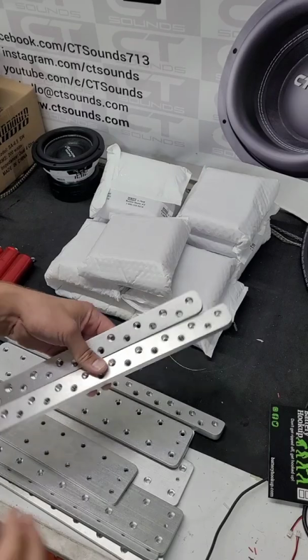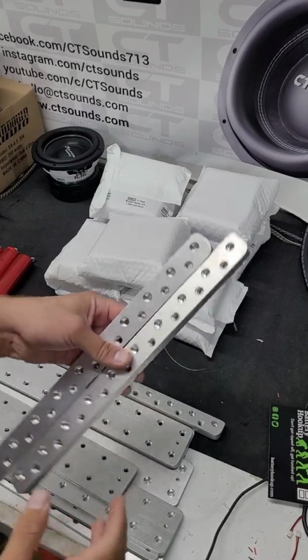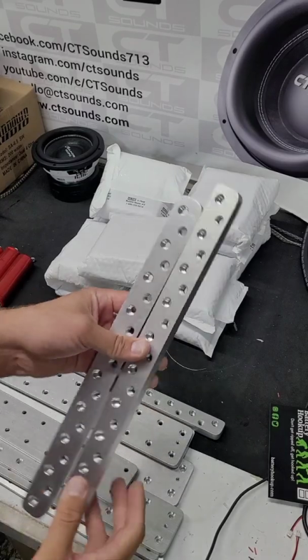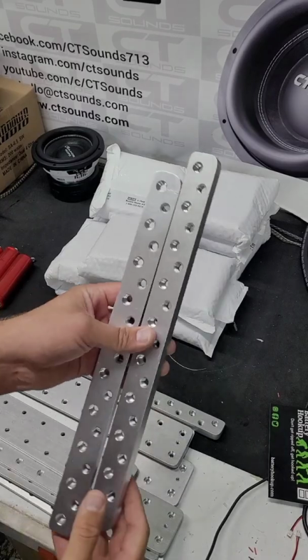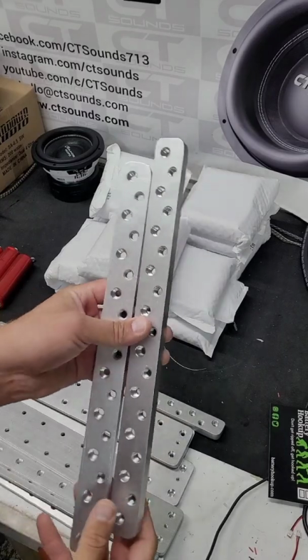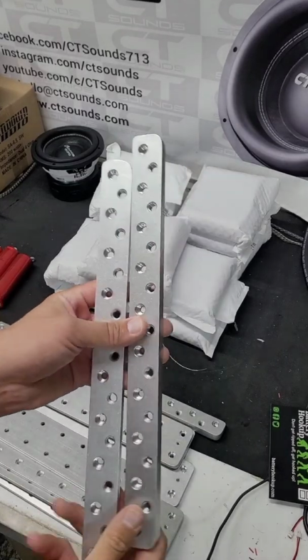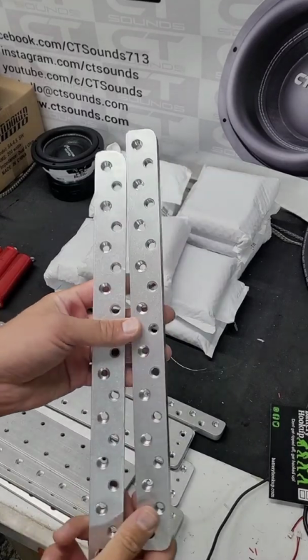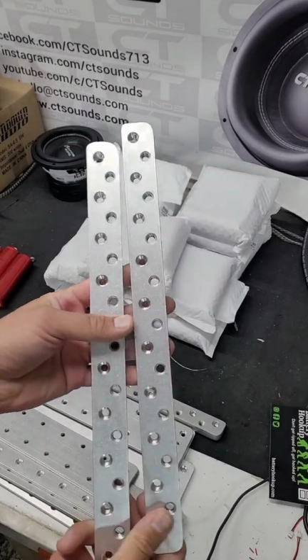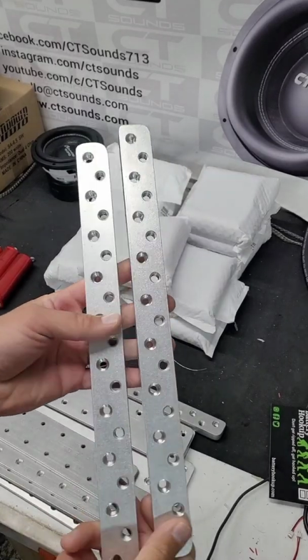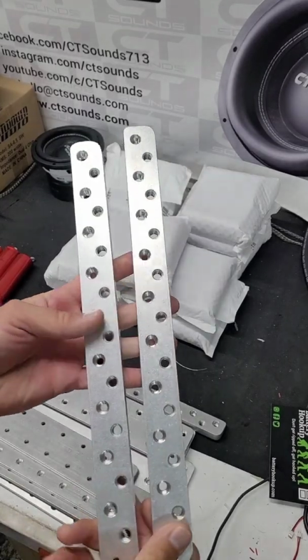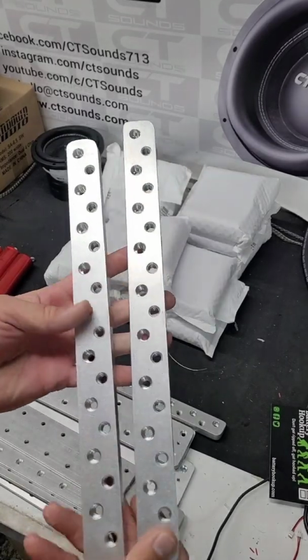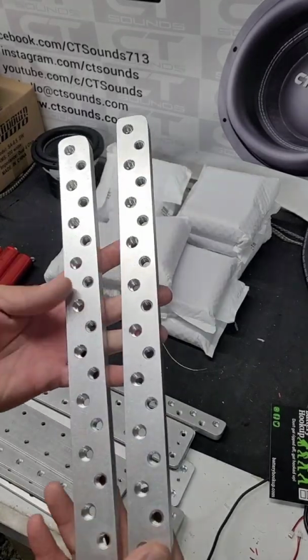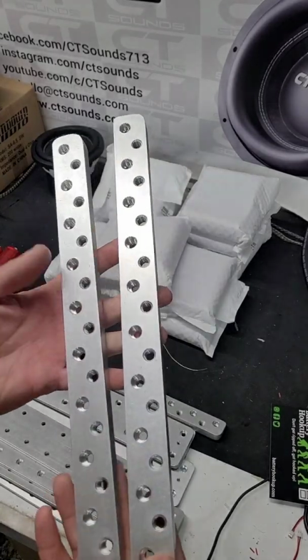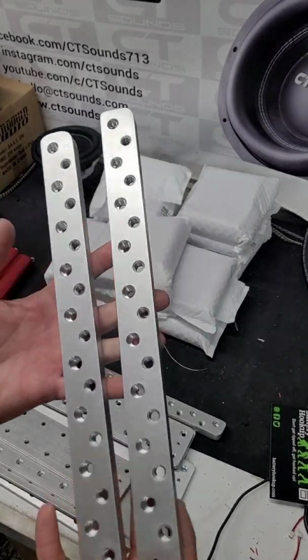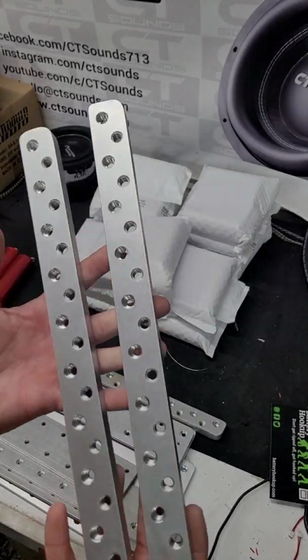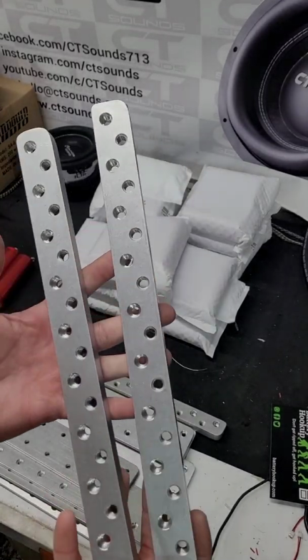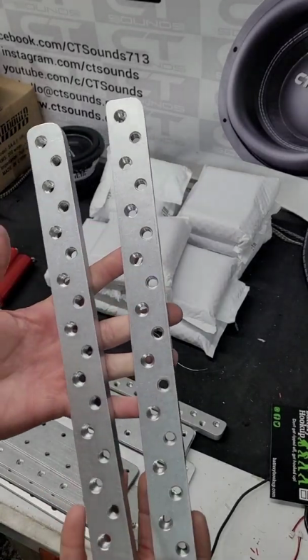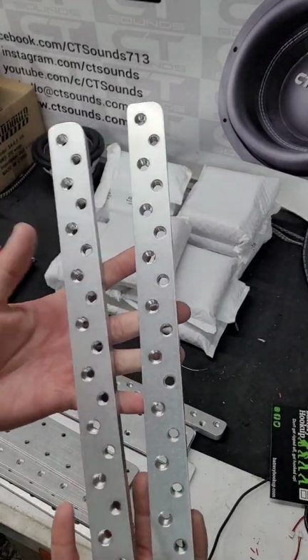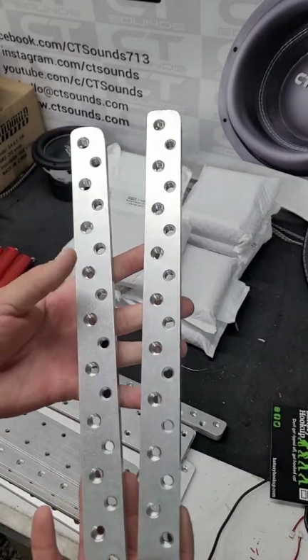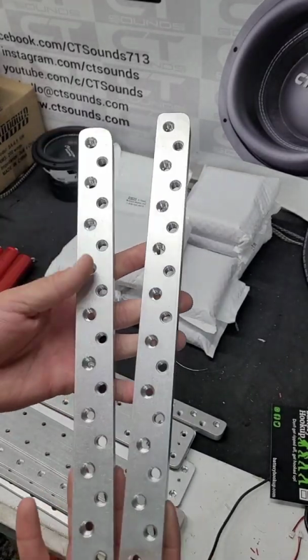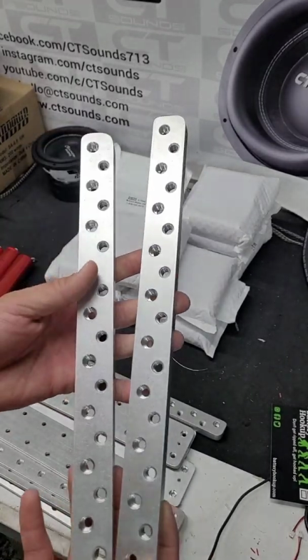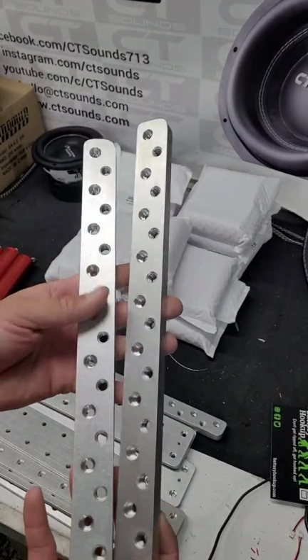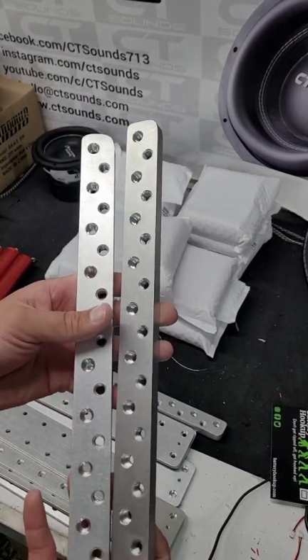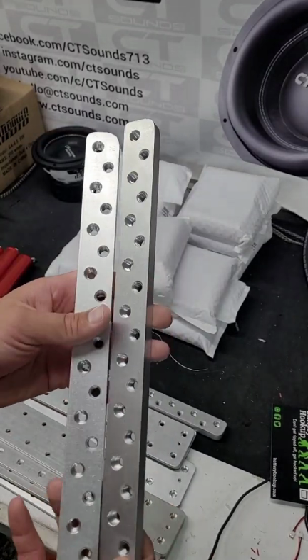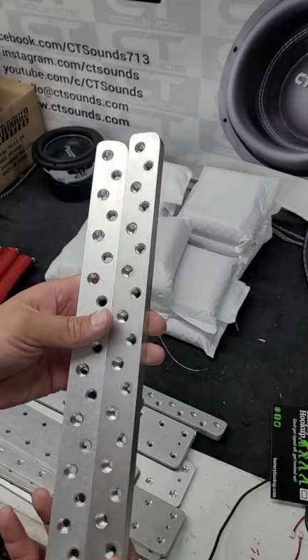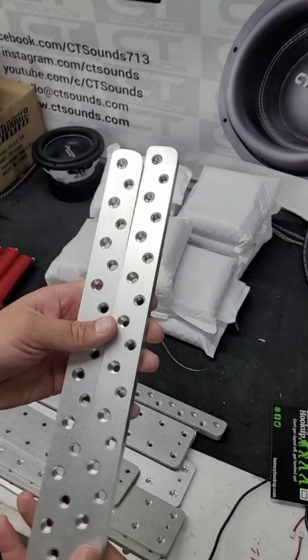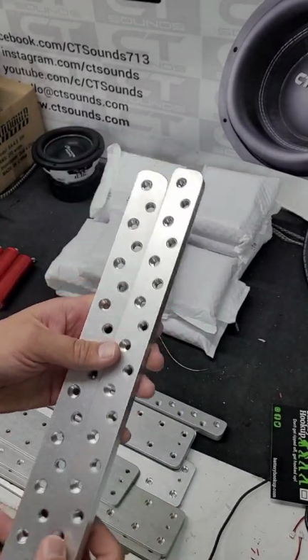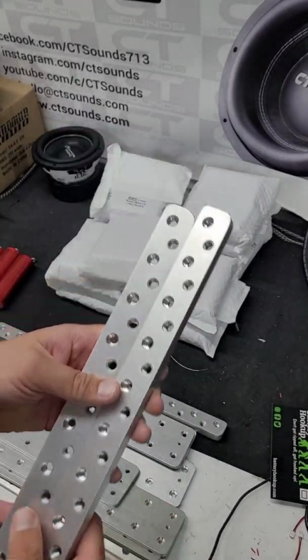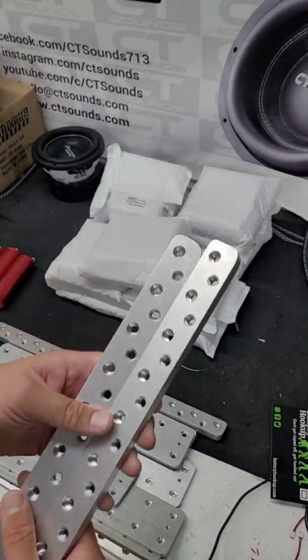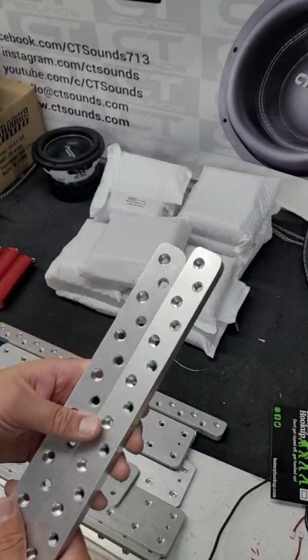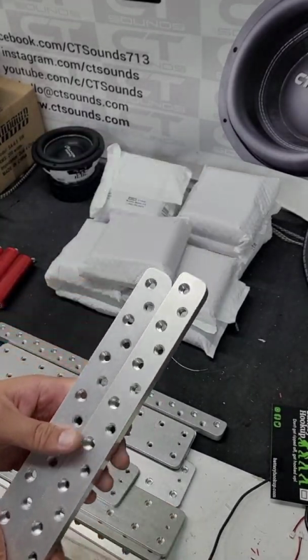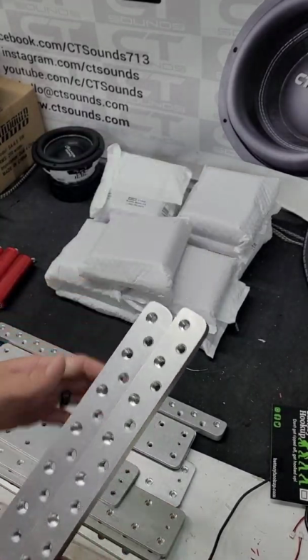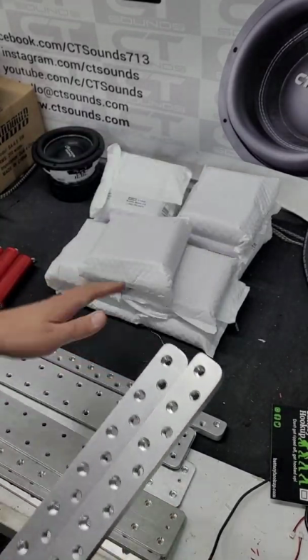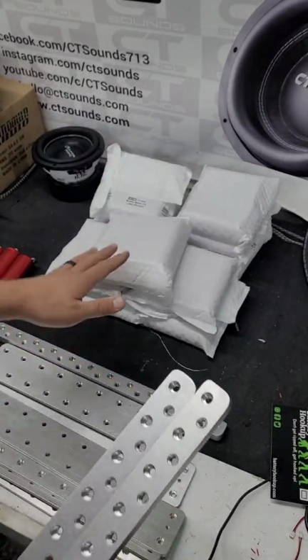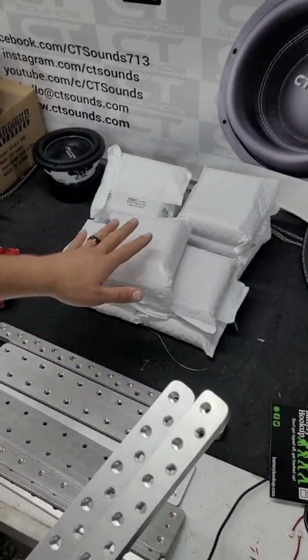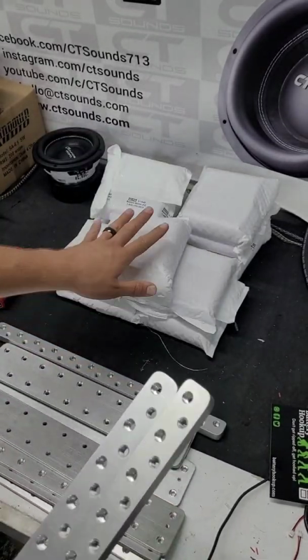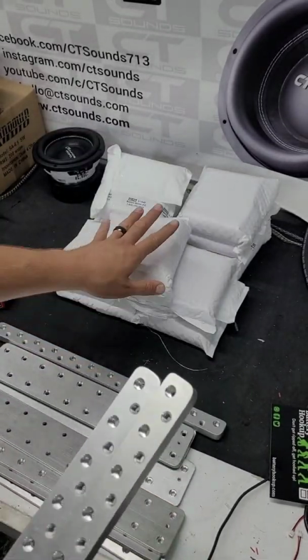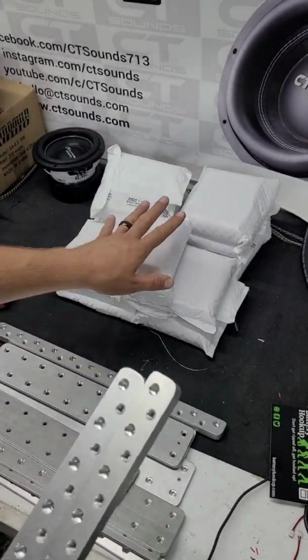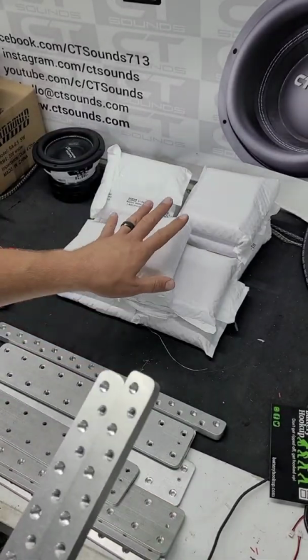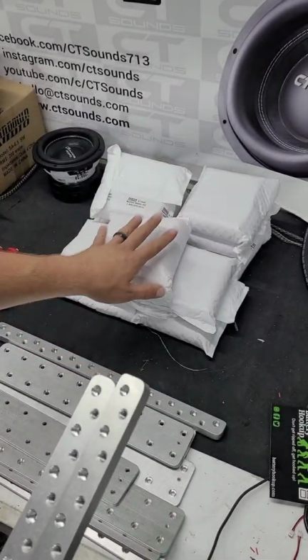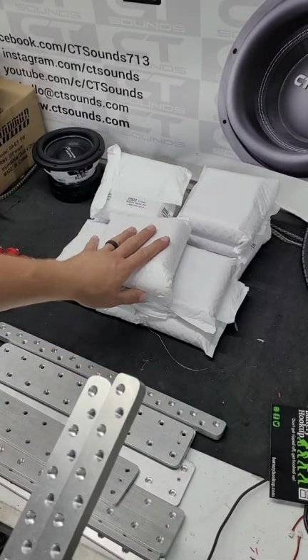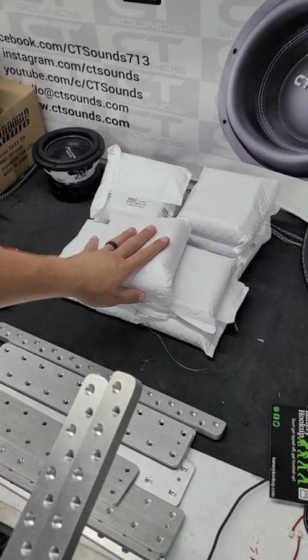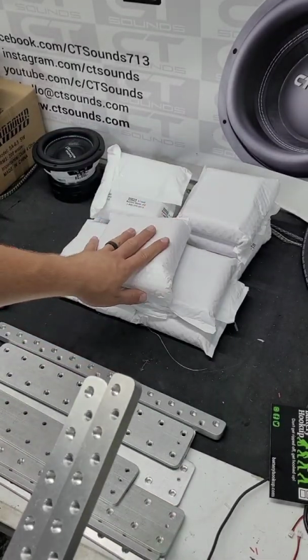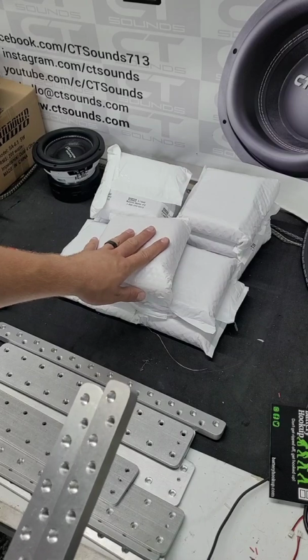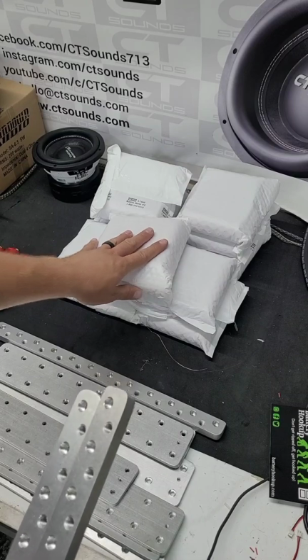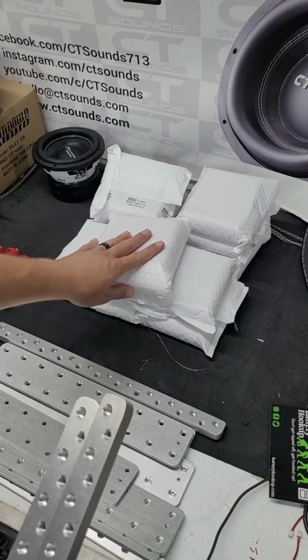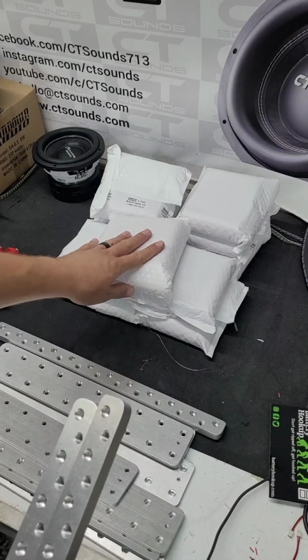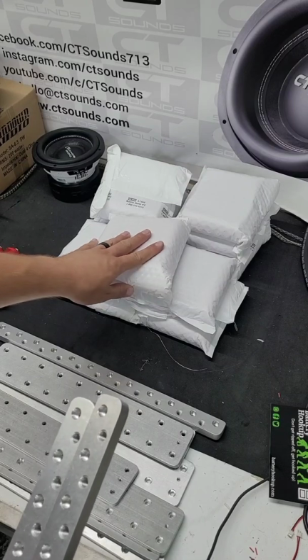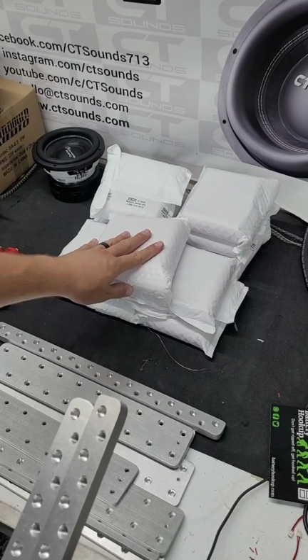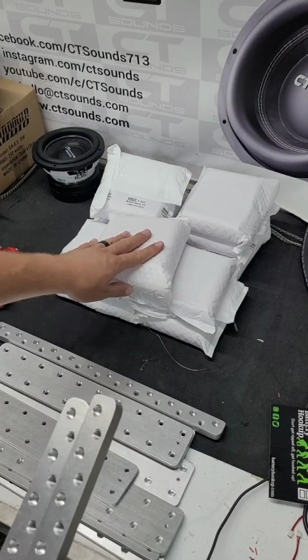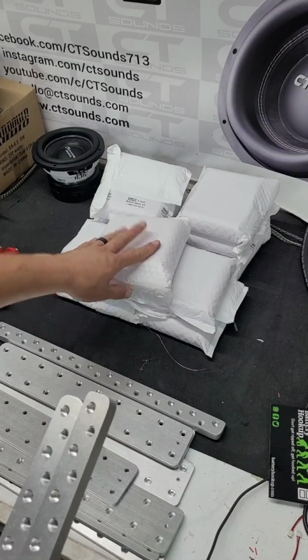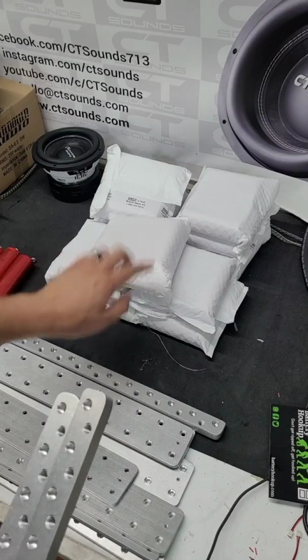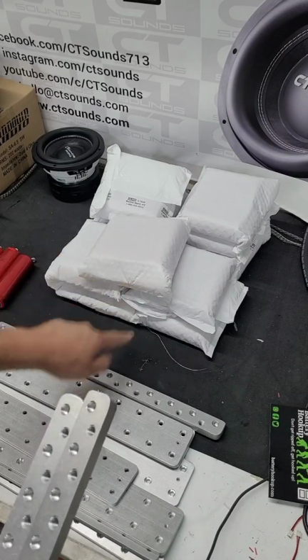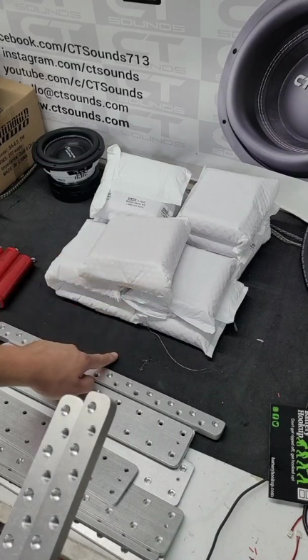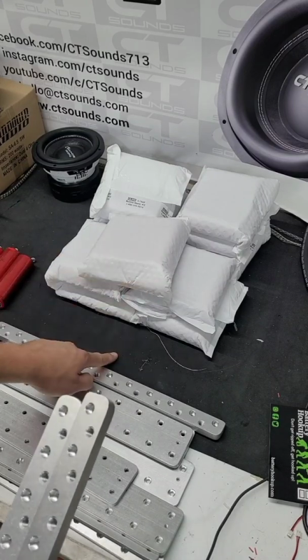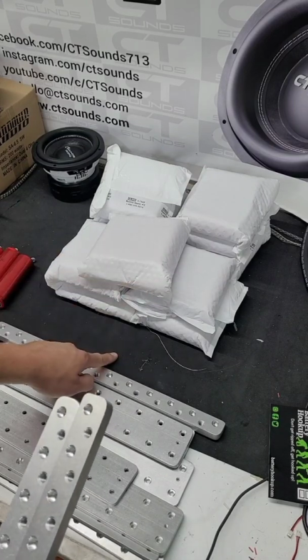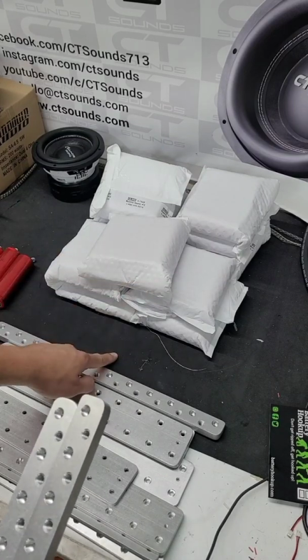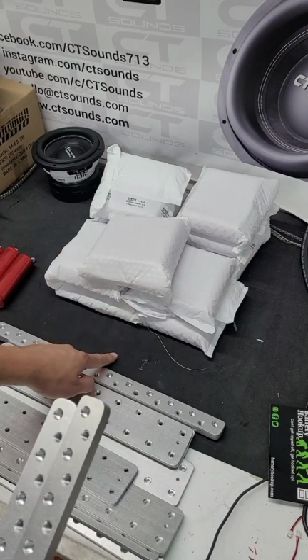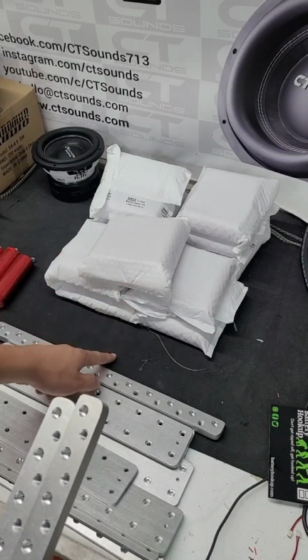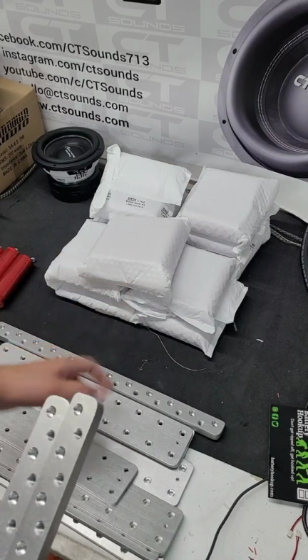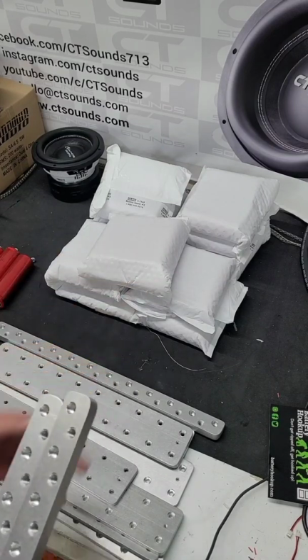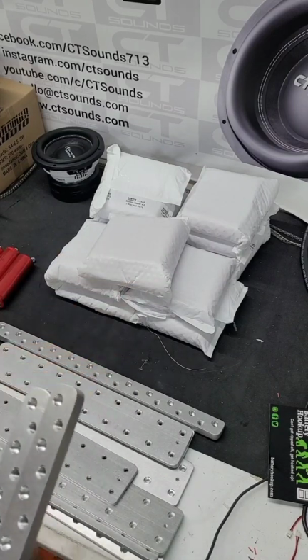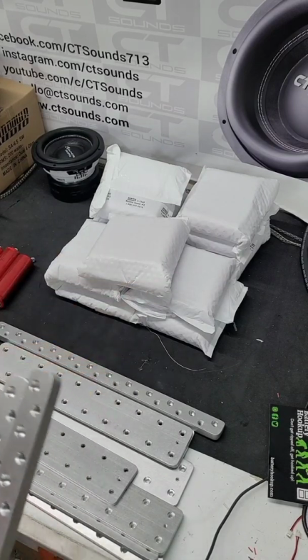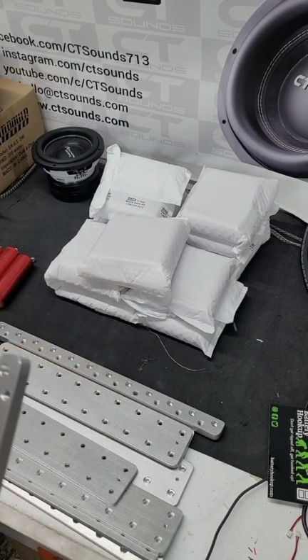While these bus bars are super cool and all, before we can assemble the battery pack, we actually have to do what's called the static balance. I'm going to show you guys how to do that right here.